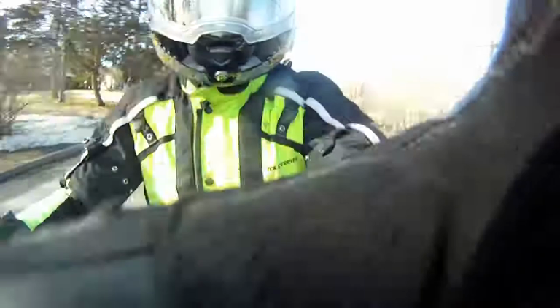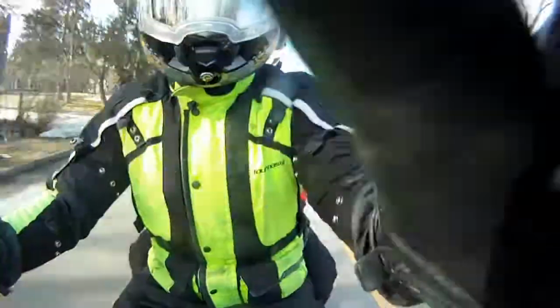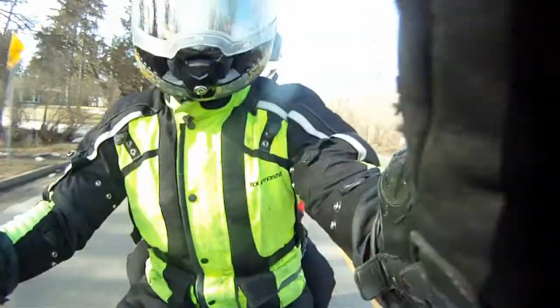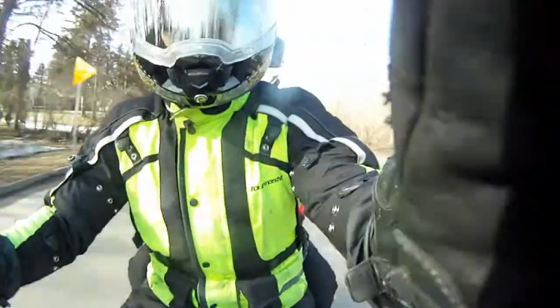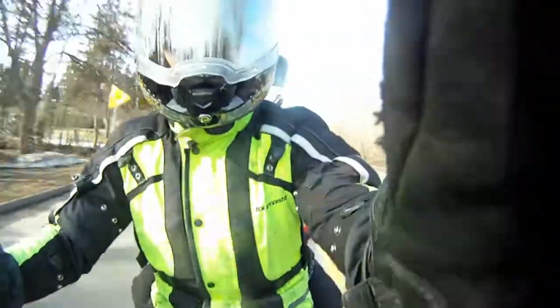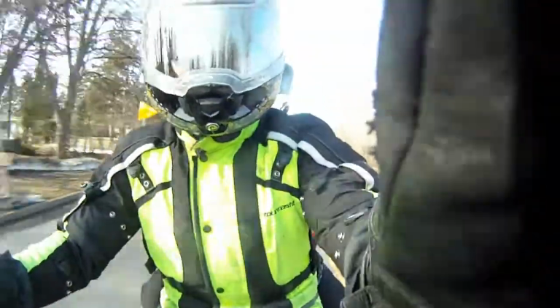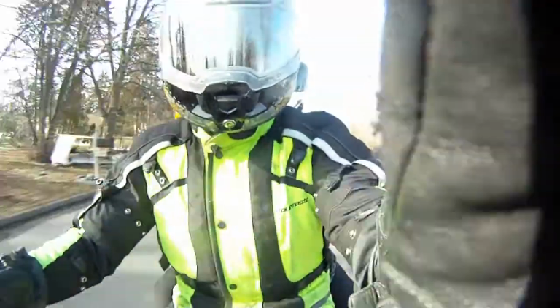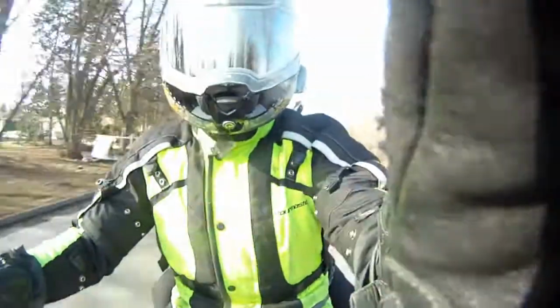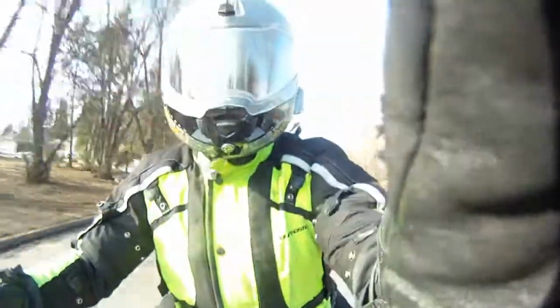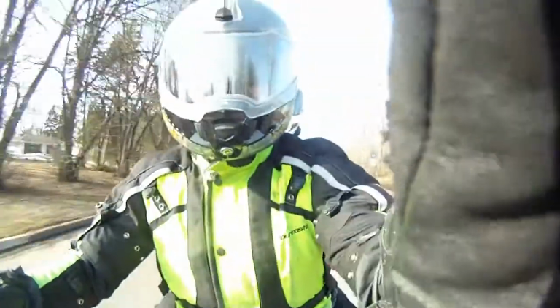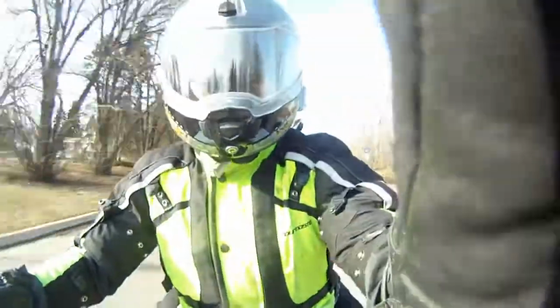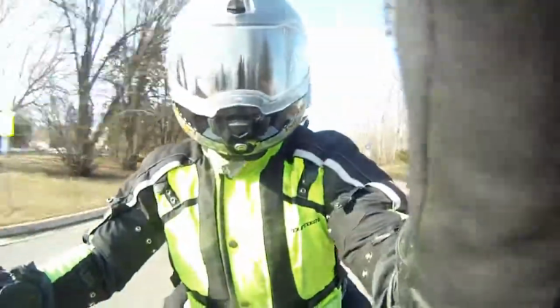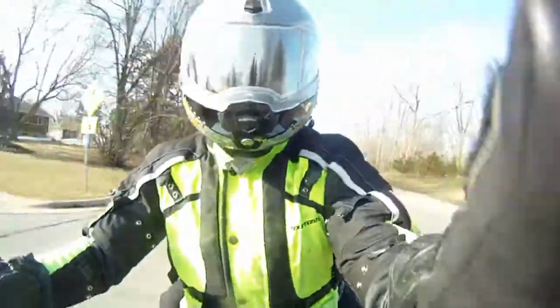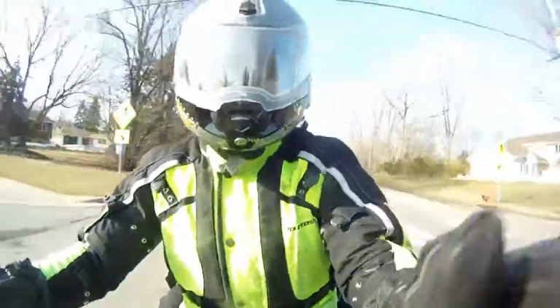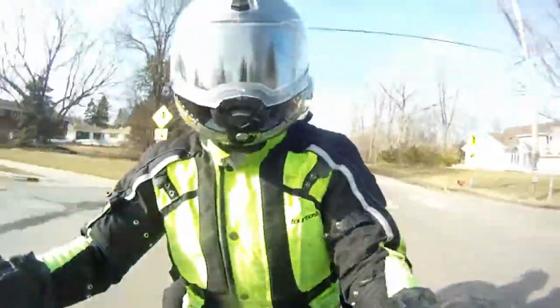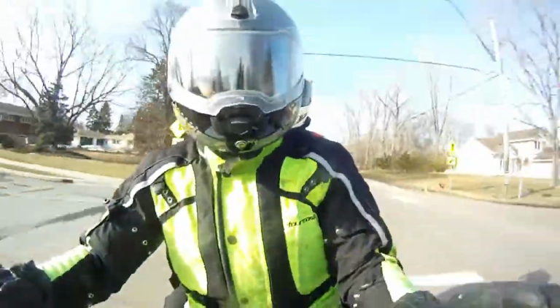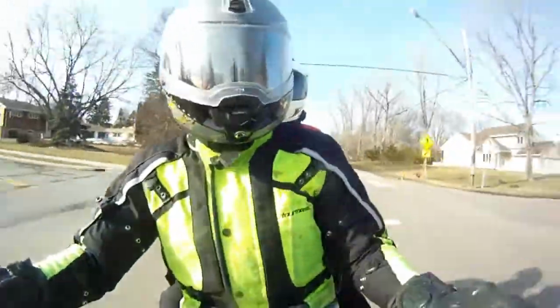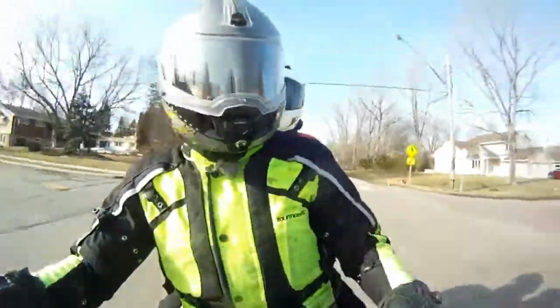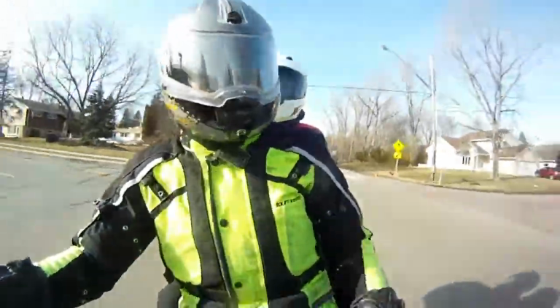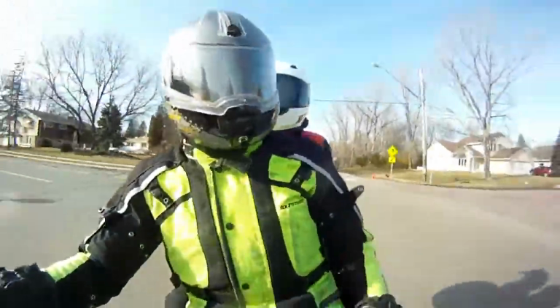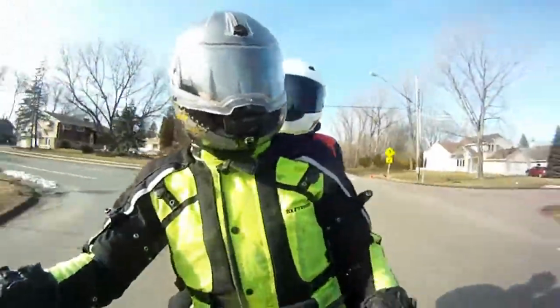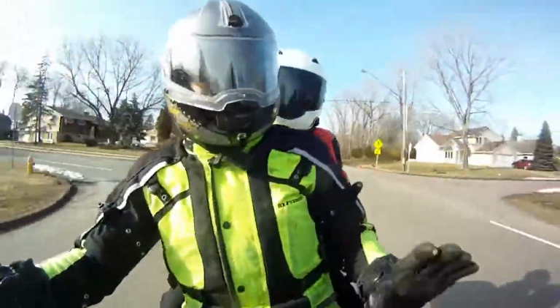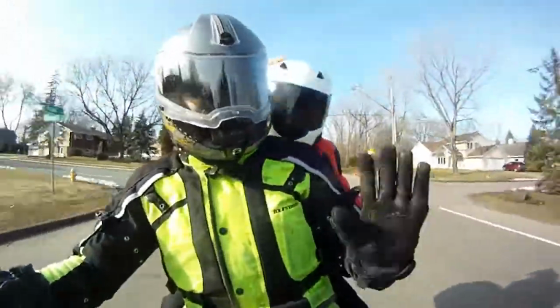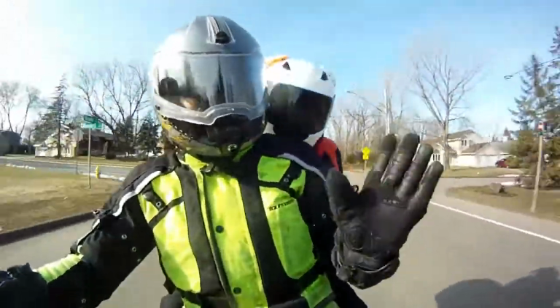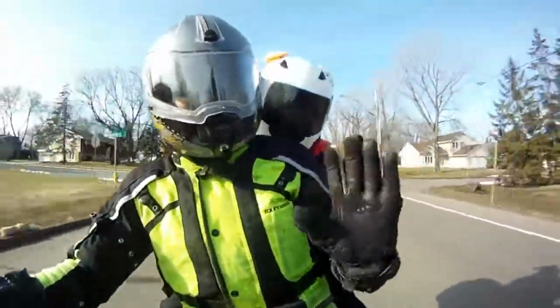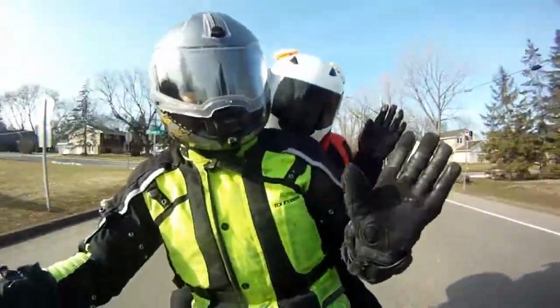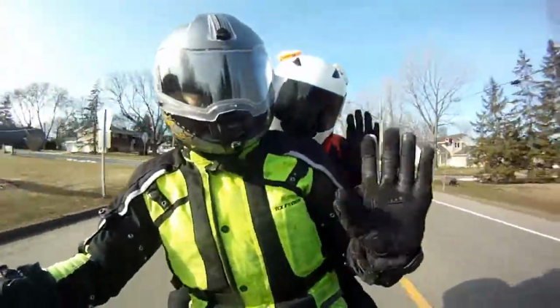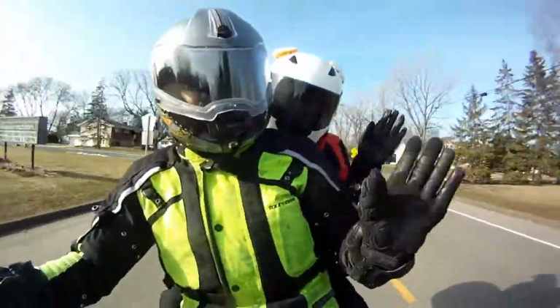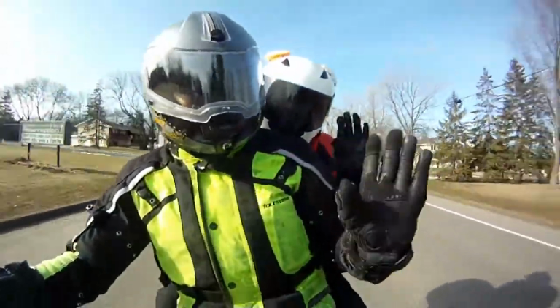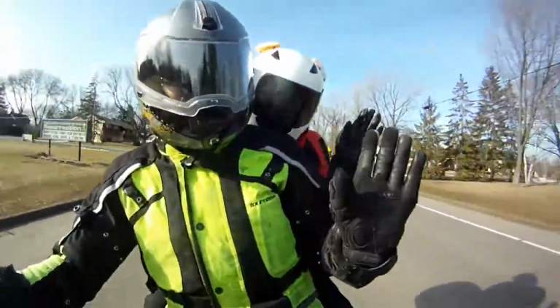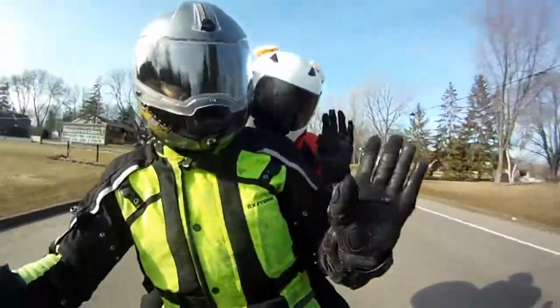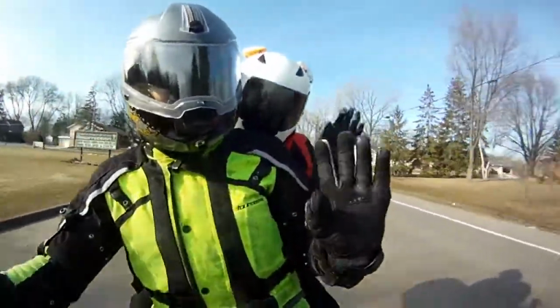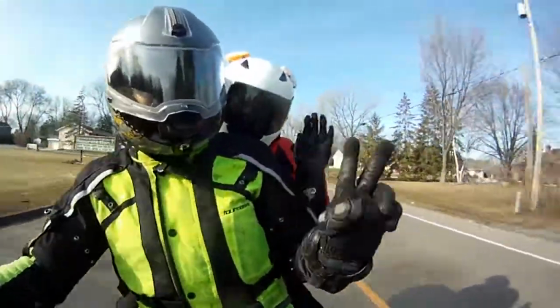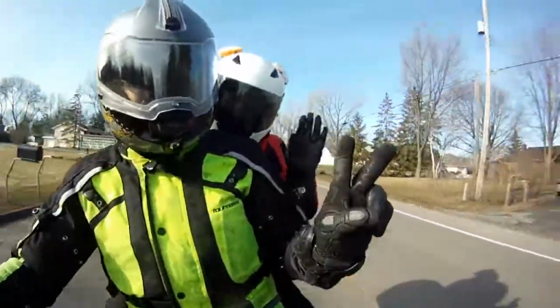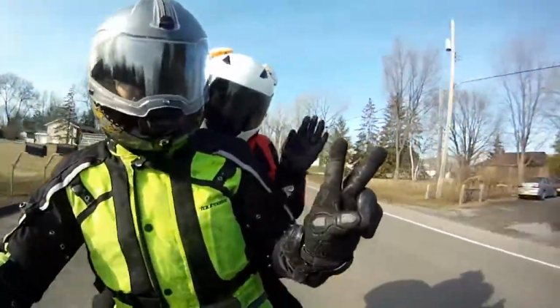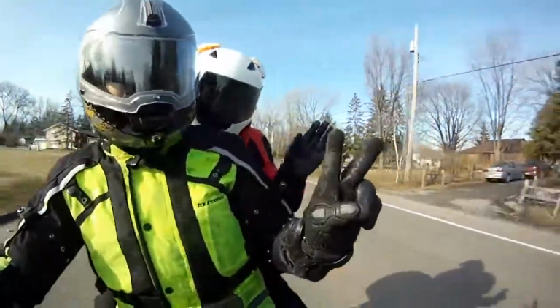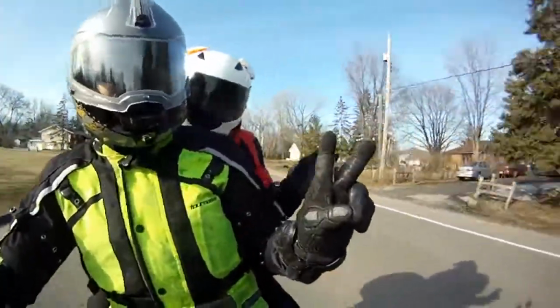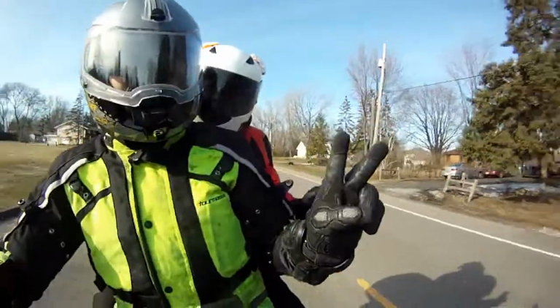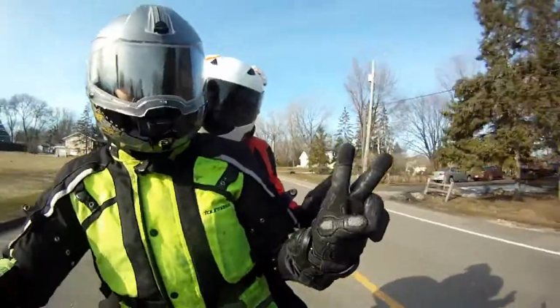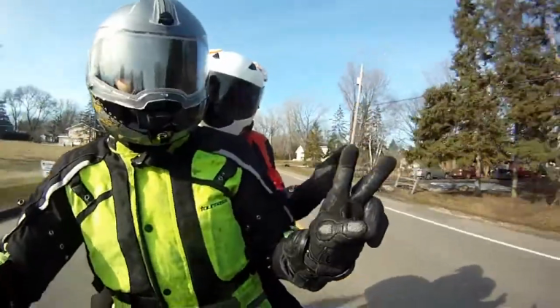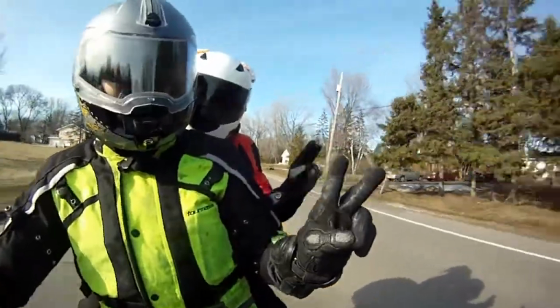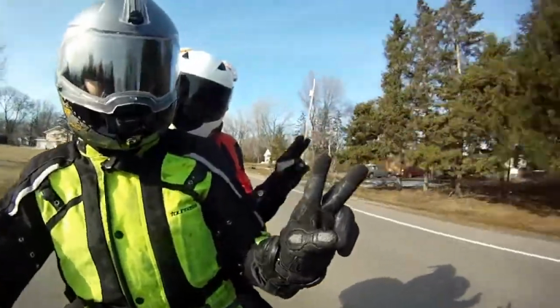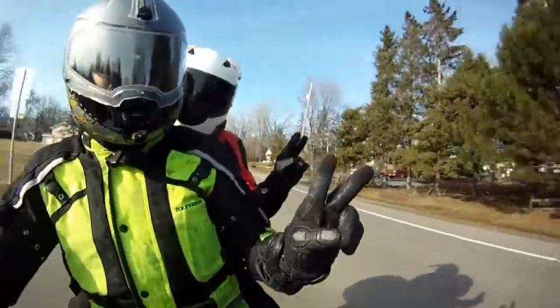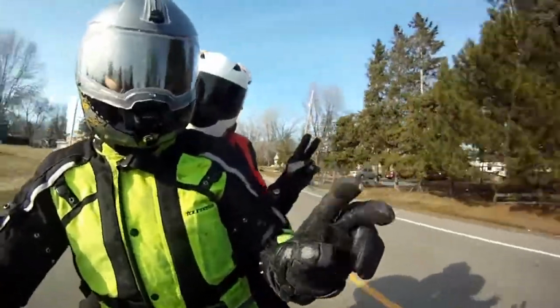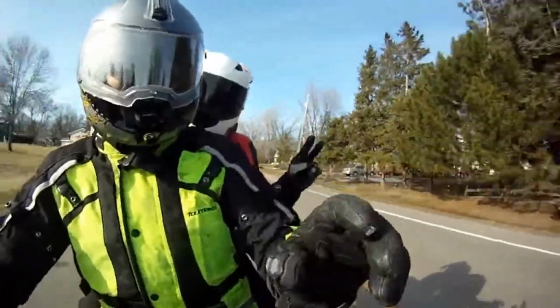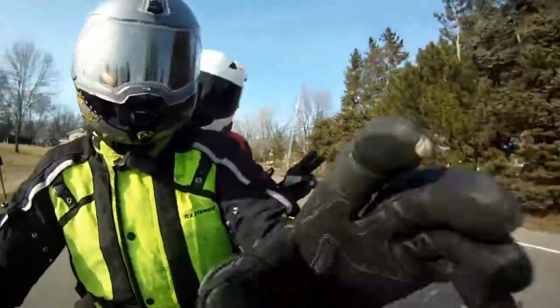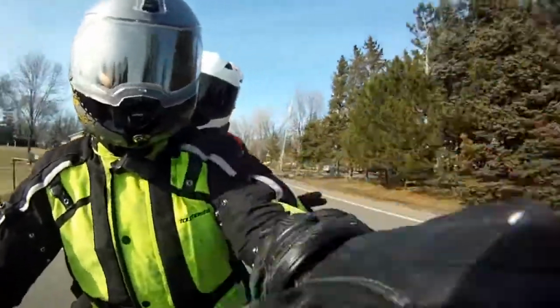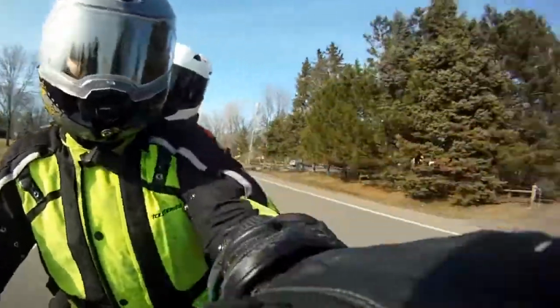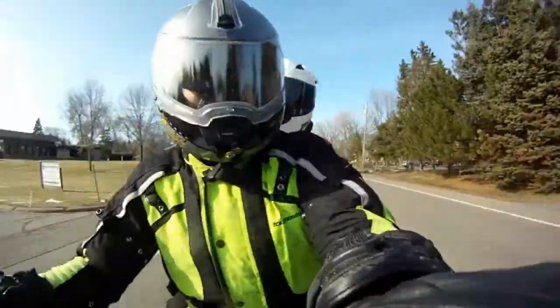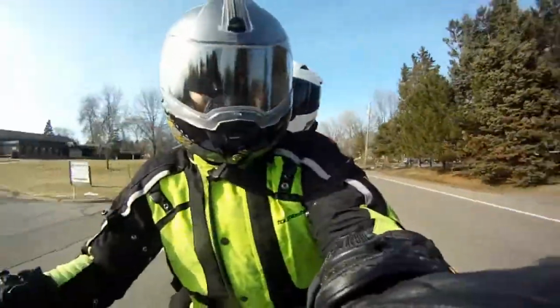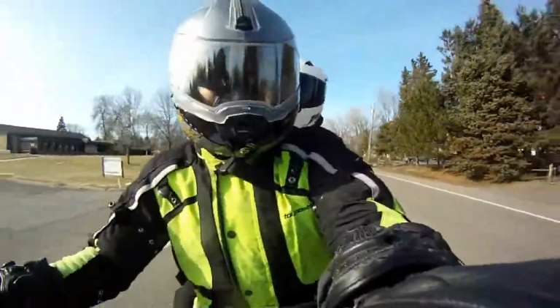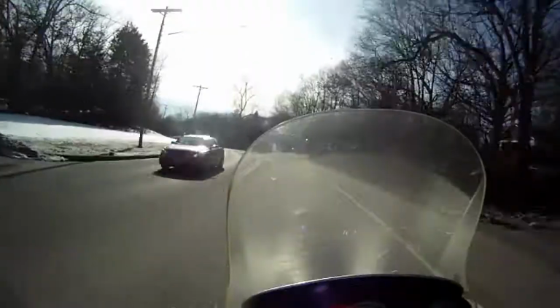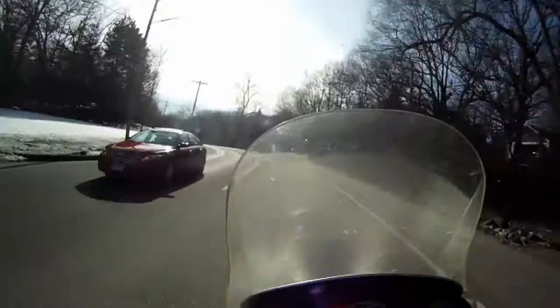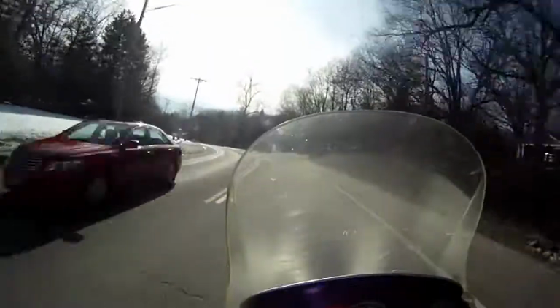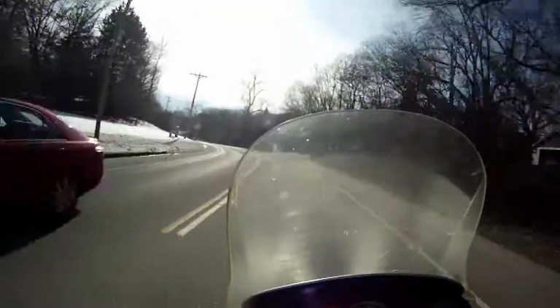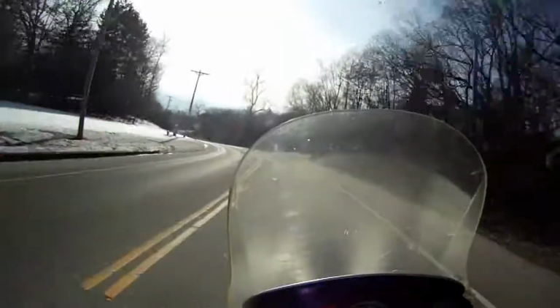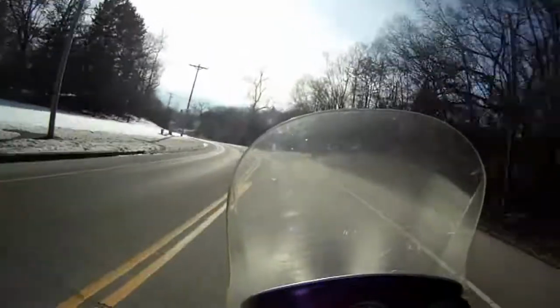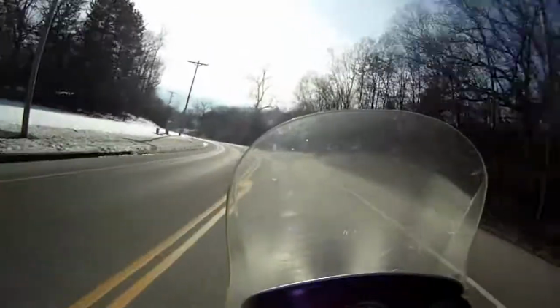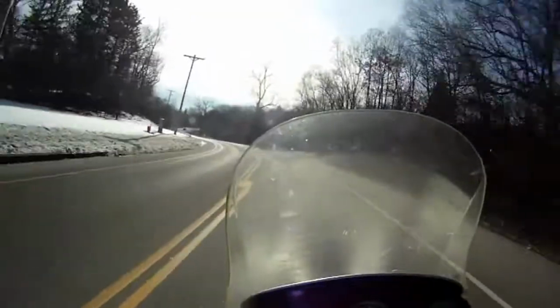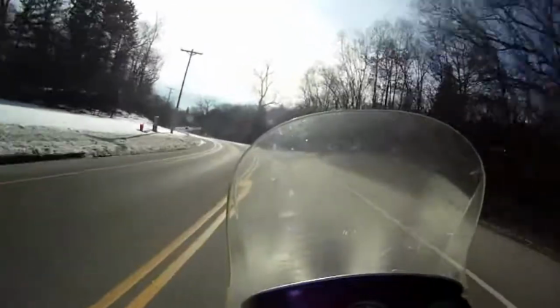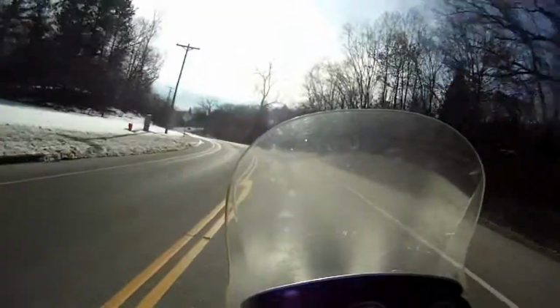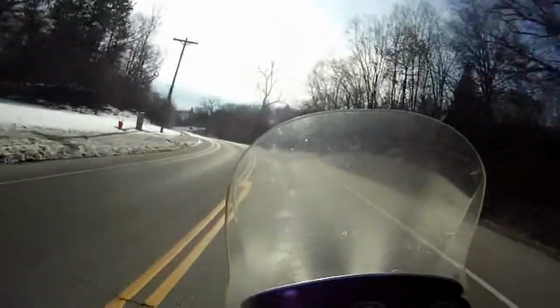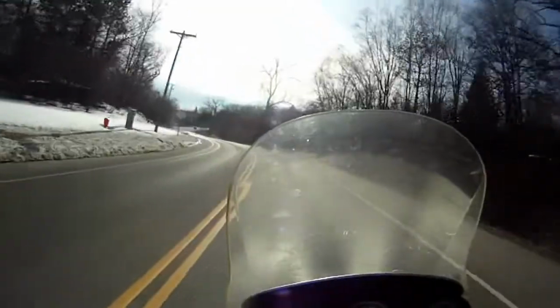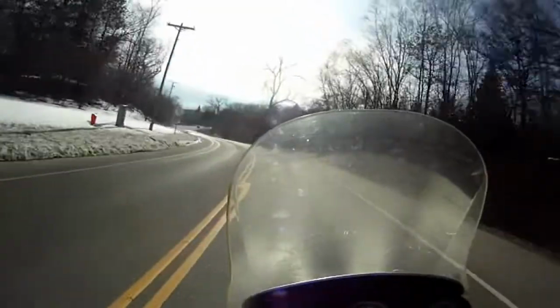Happy Friday, everyone. This video is from a couple weeks ago, and my wife and I were able to take our first 2-up ride on my R1150GS.